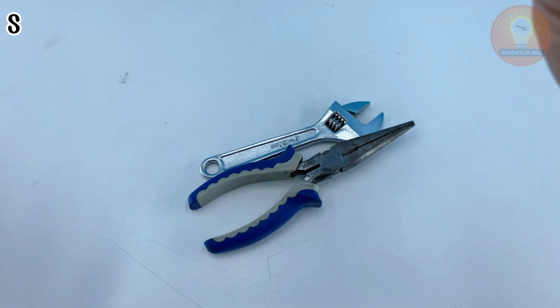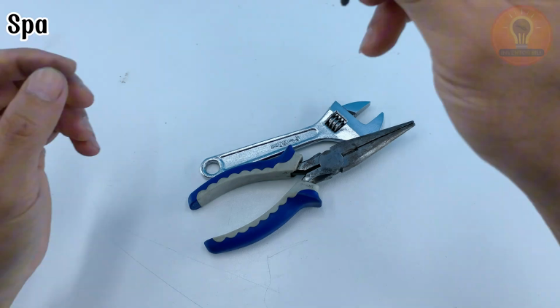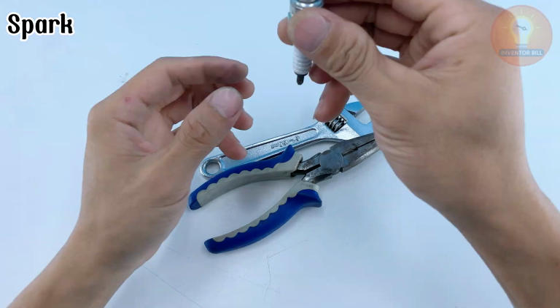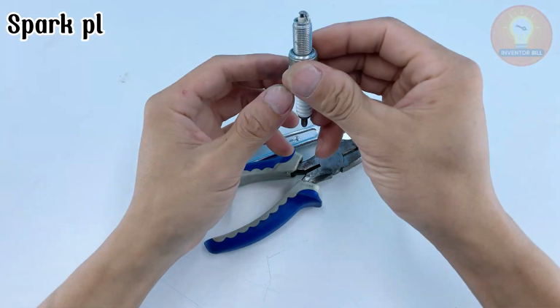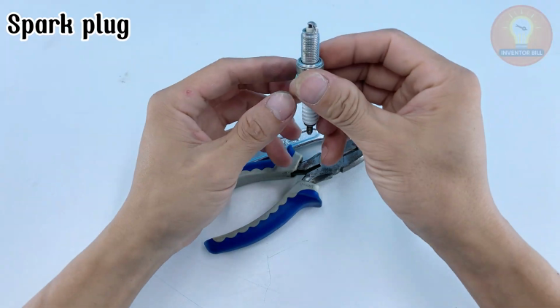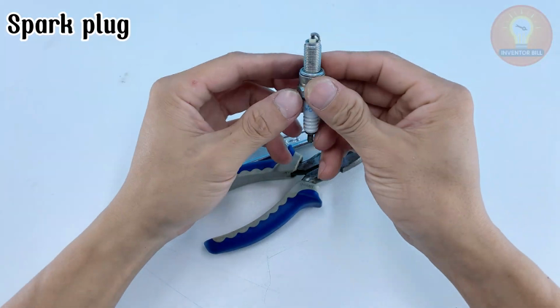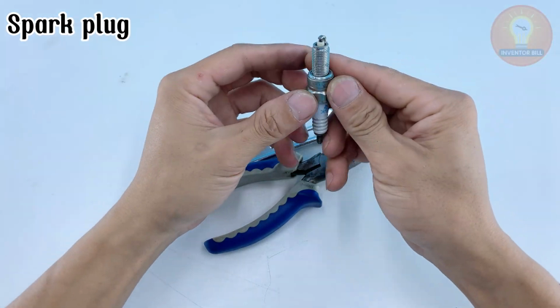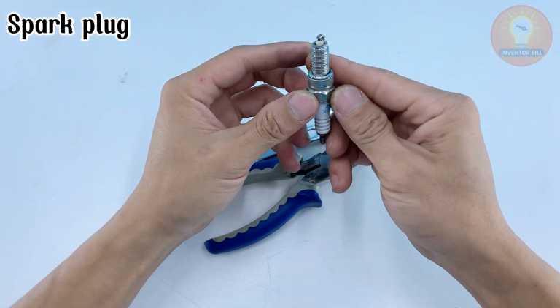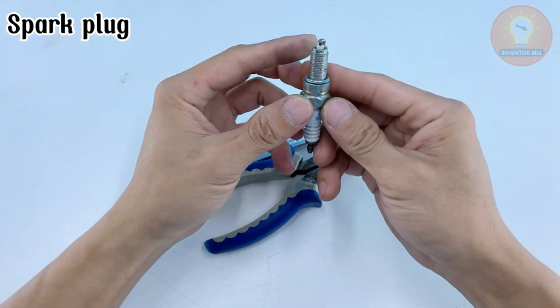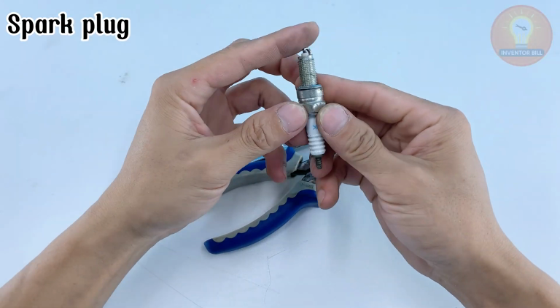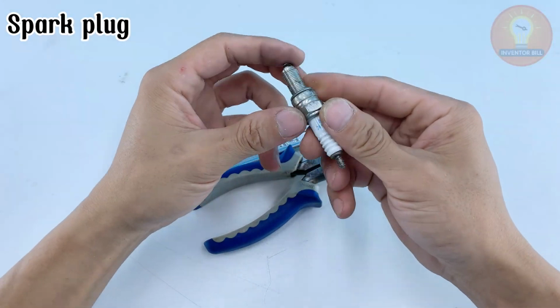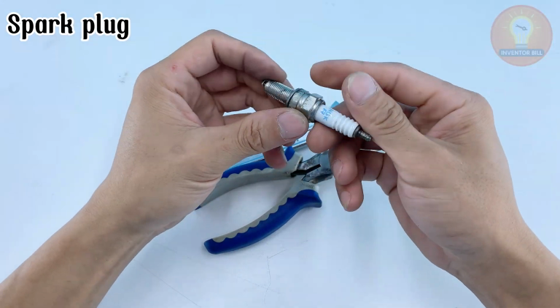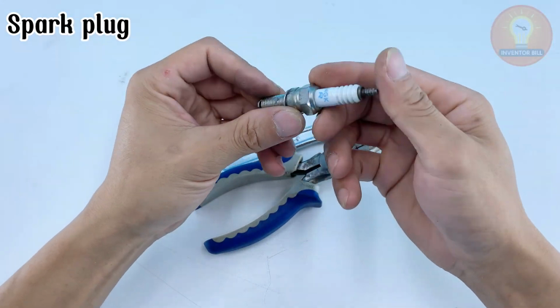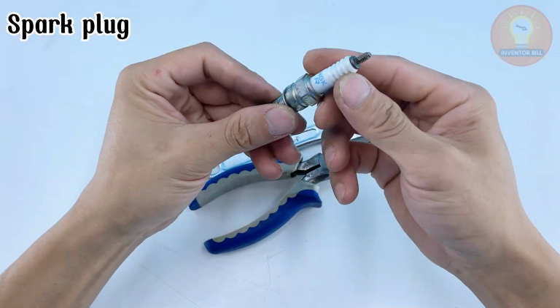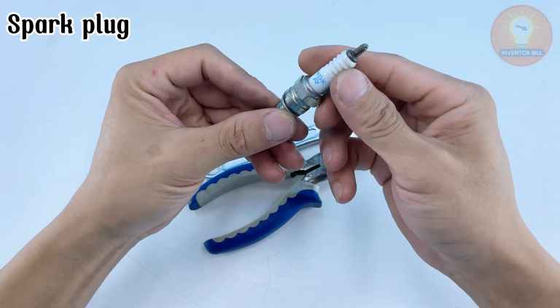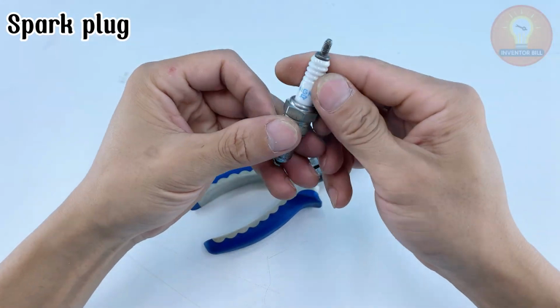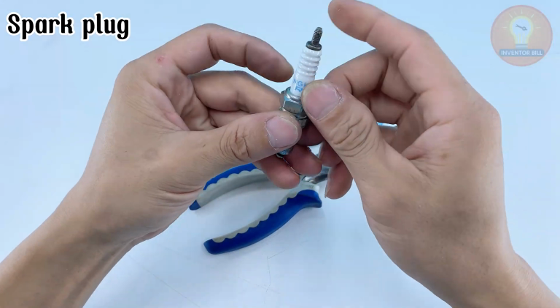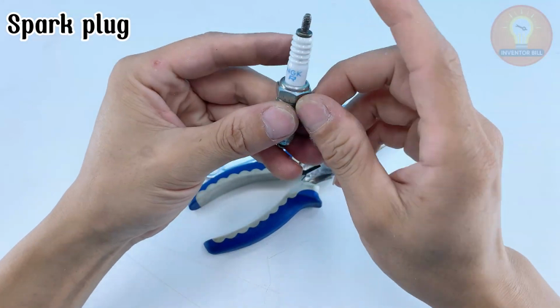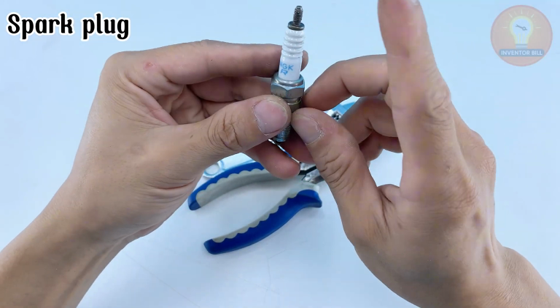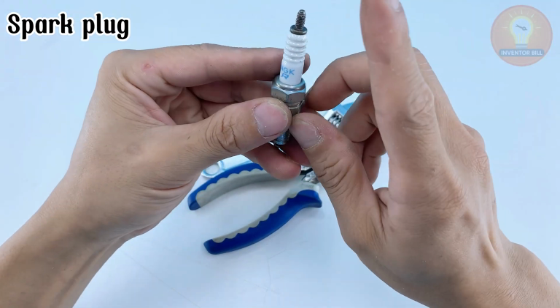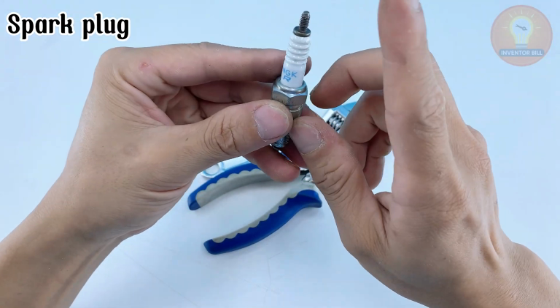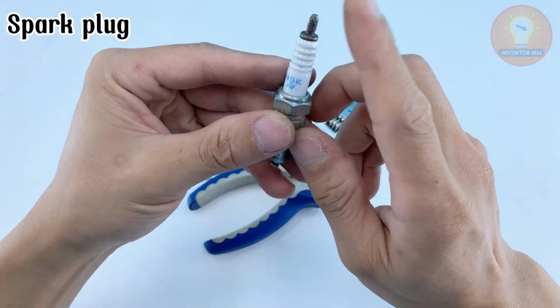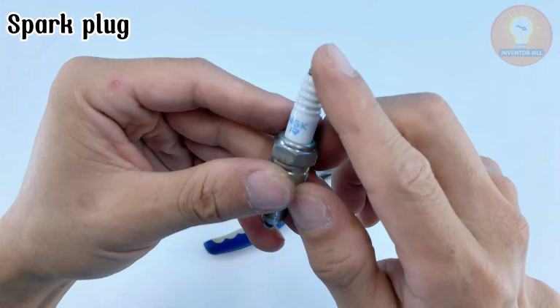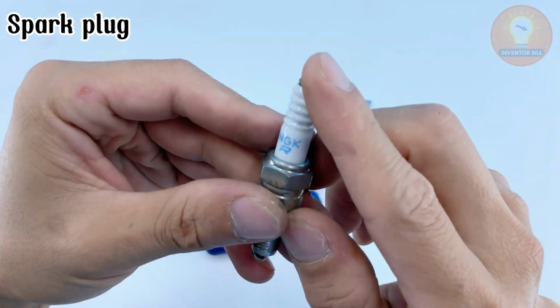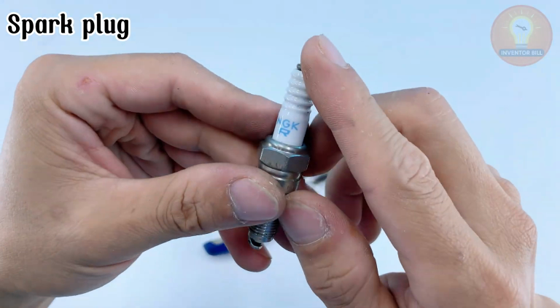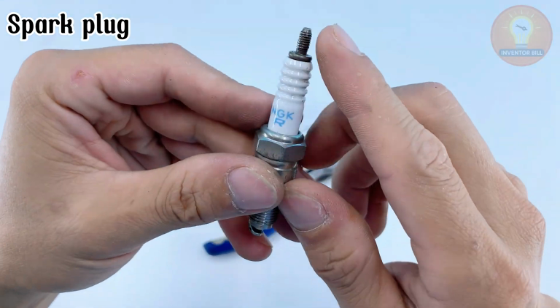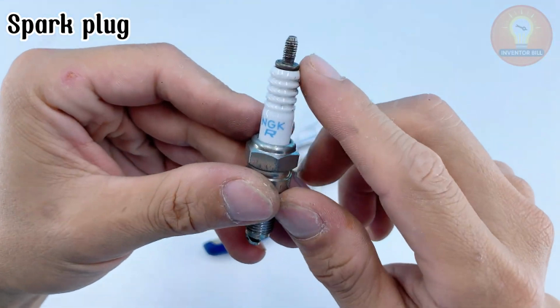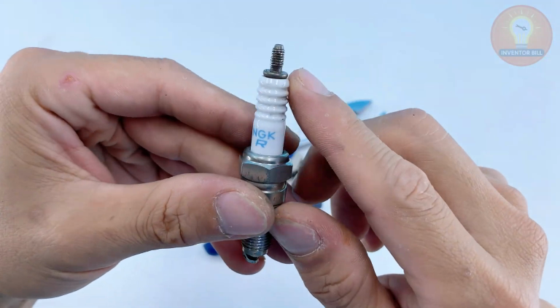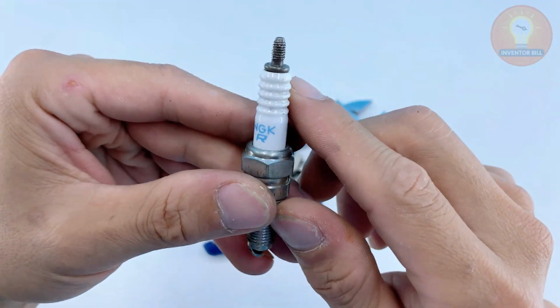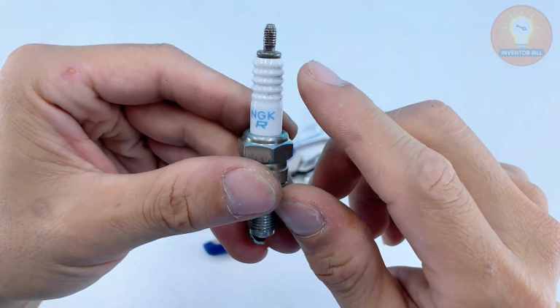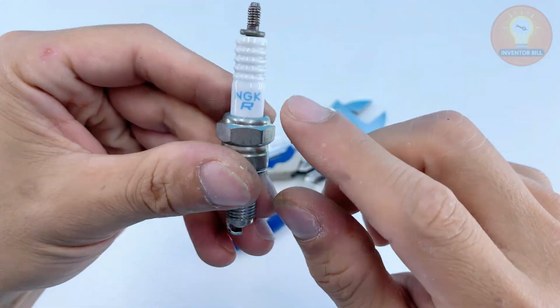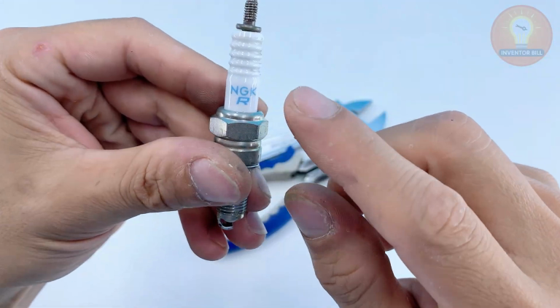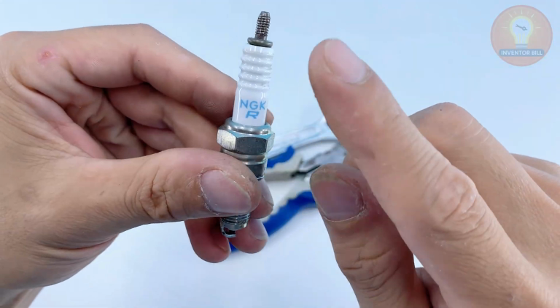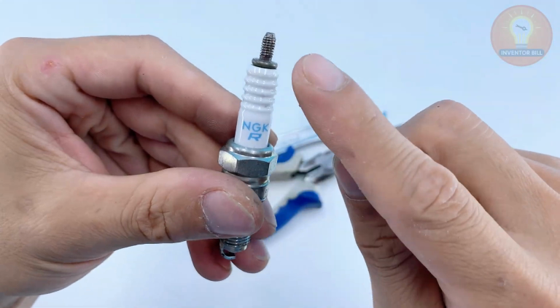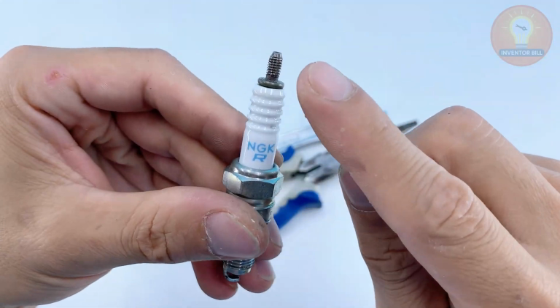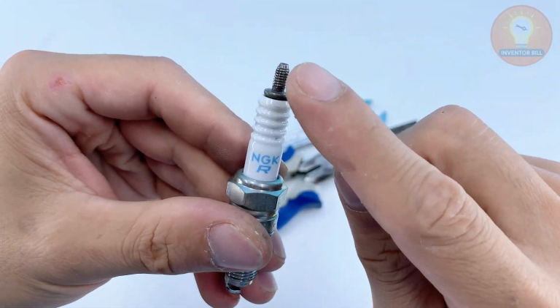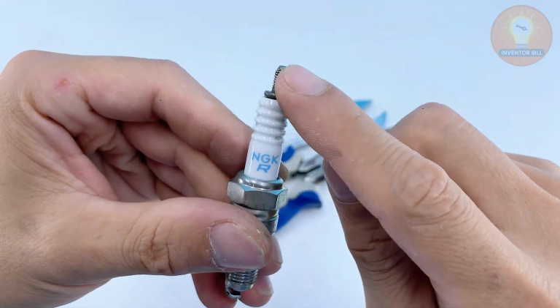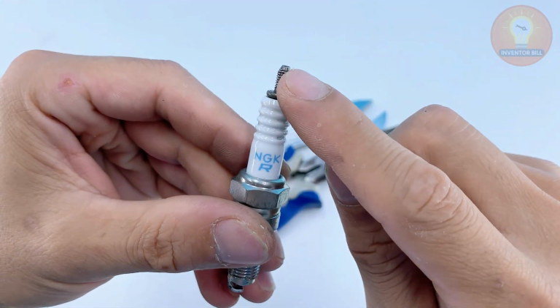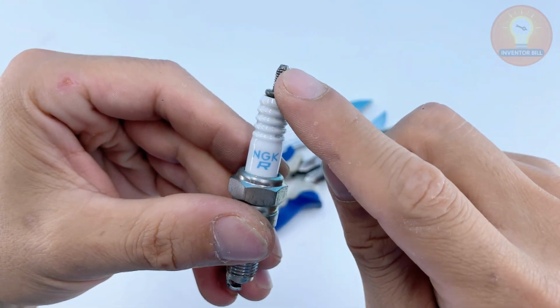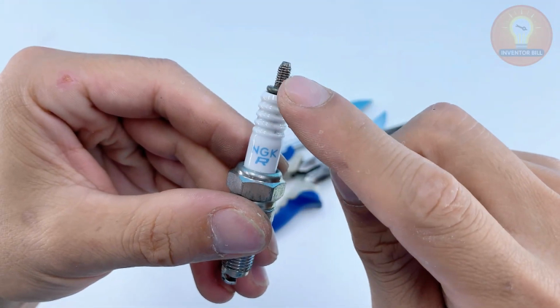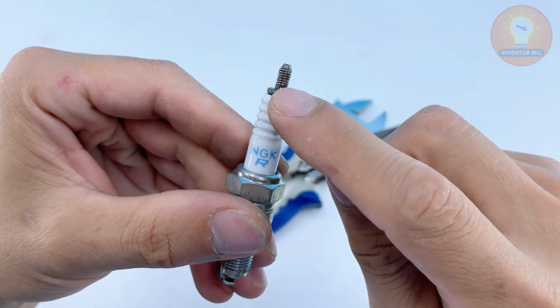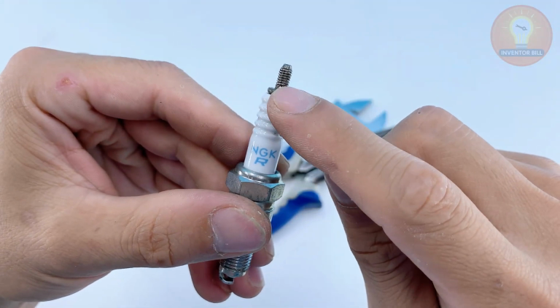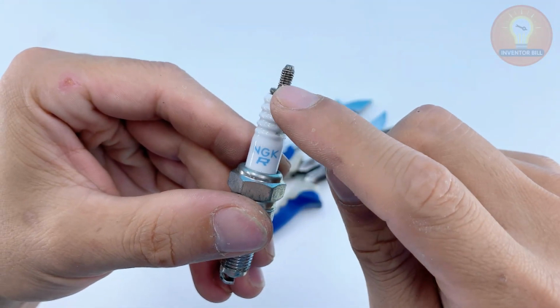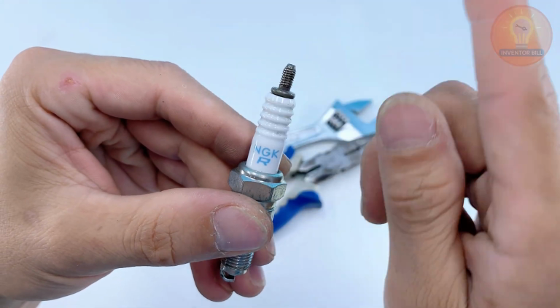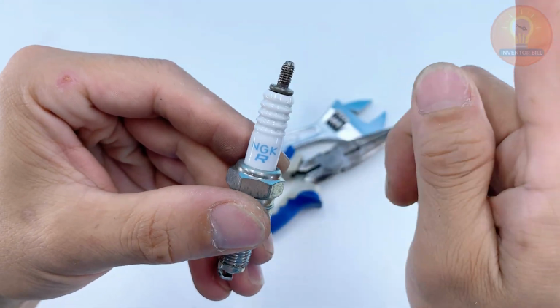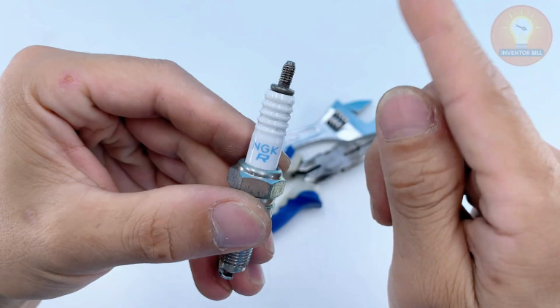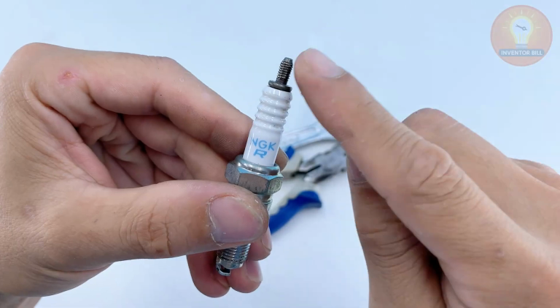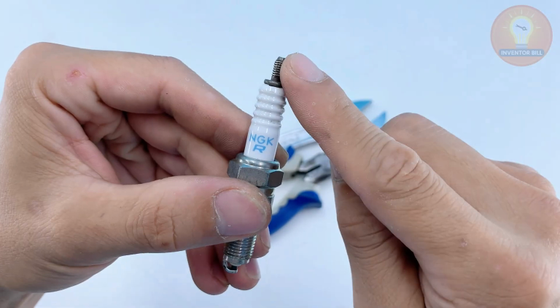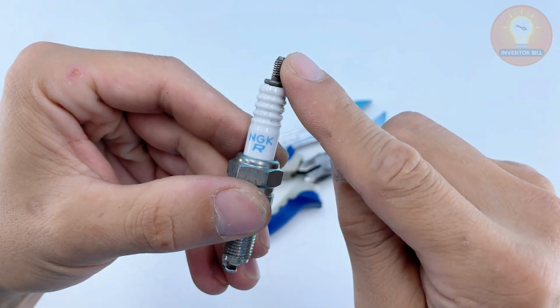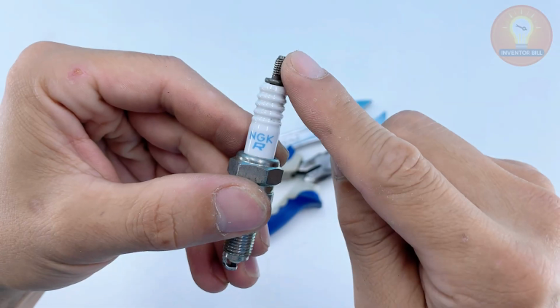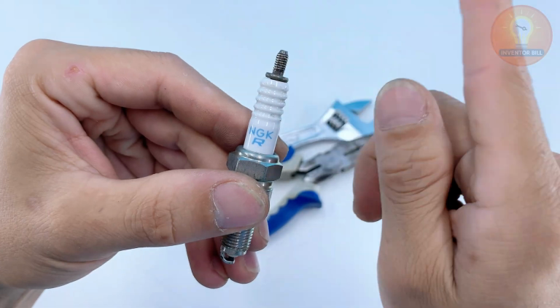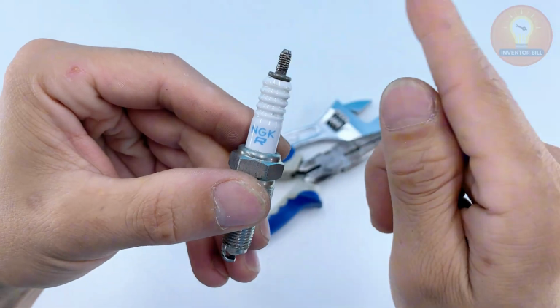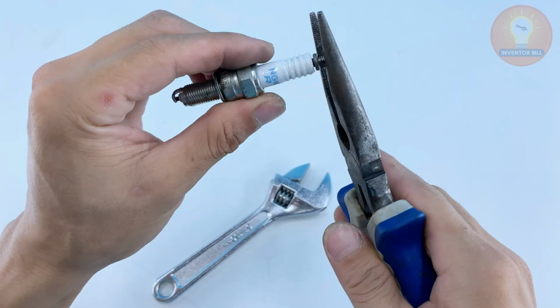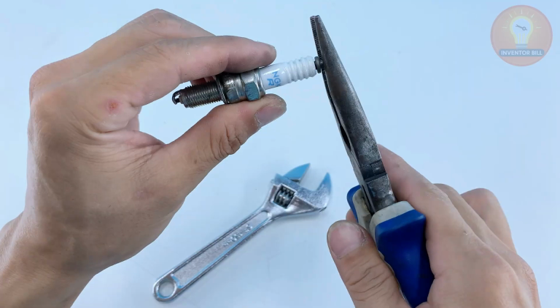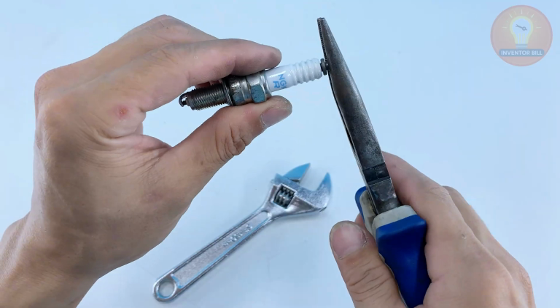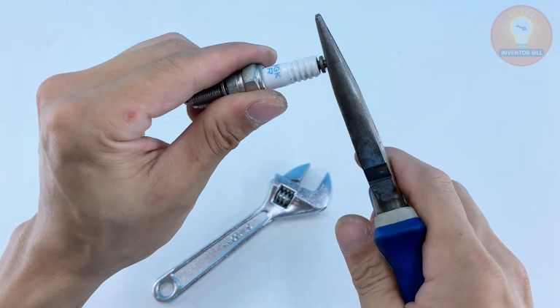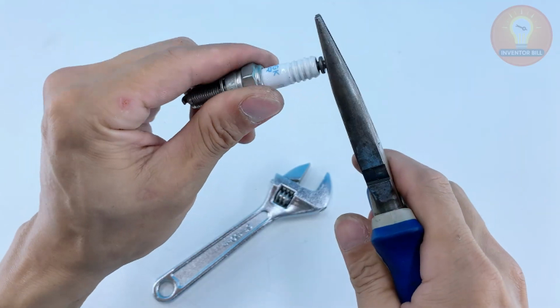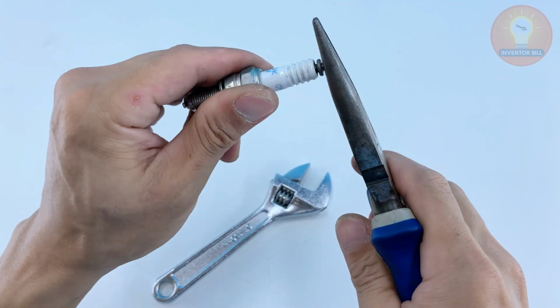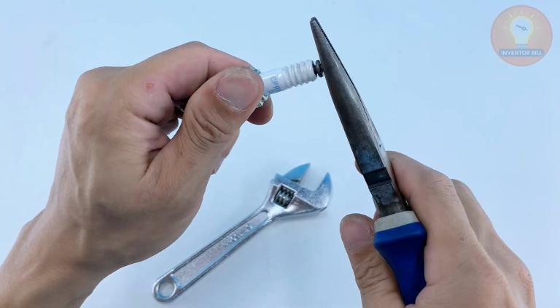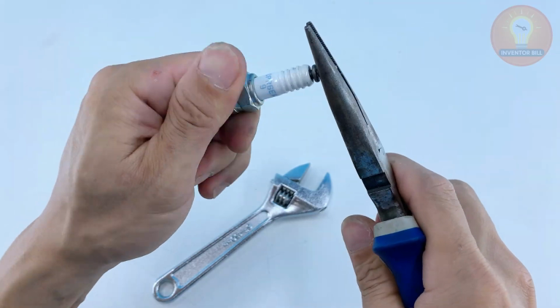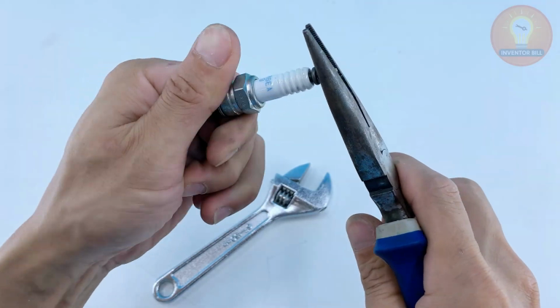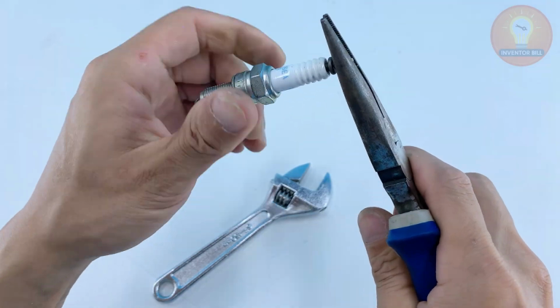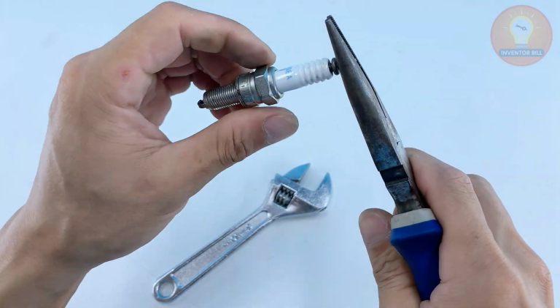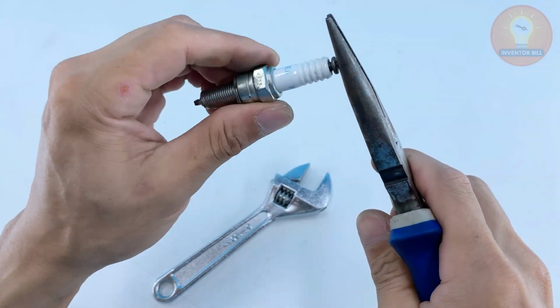Ever thought you could make a real working soldering iron using just a spark plug and a battery? Sounds crazy, right?